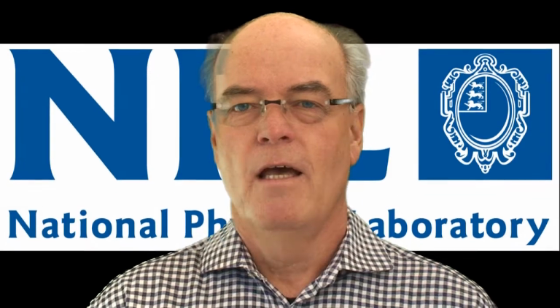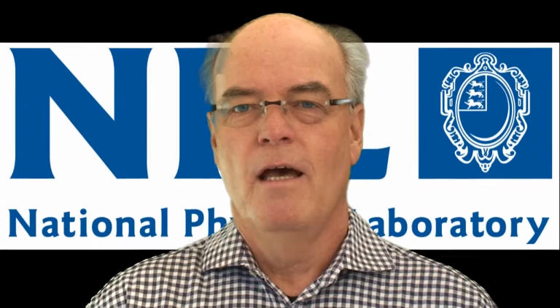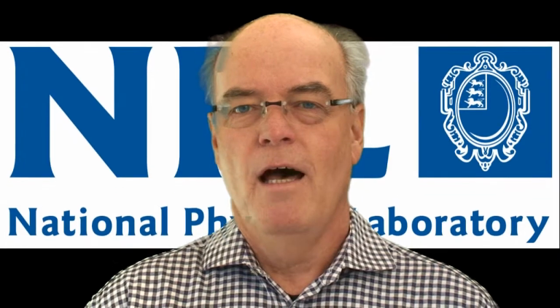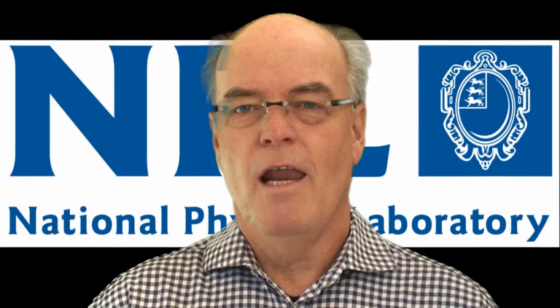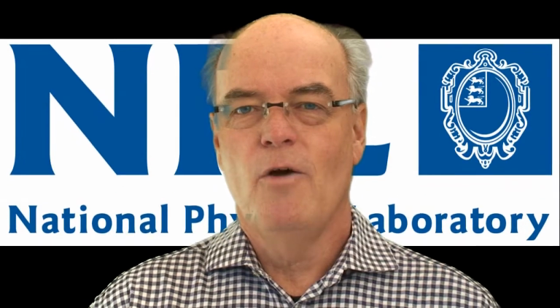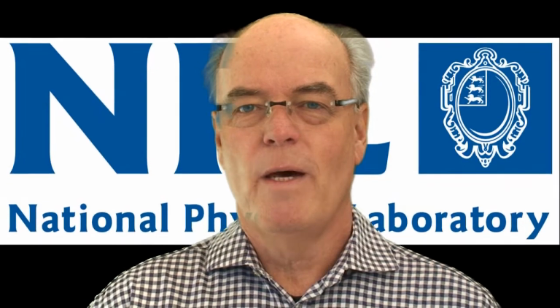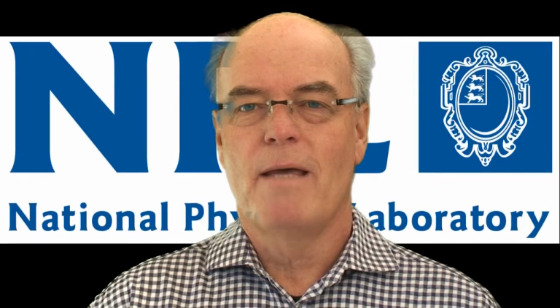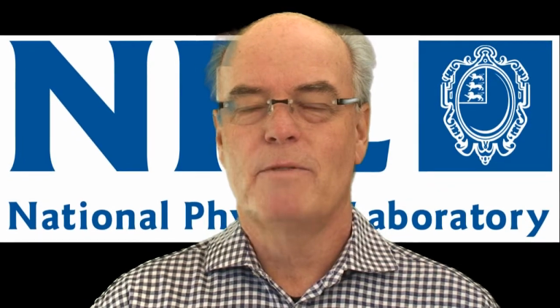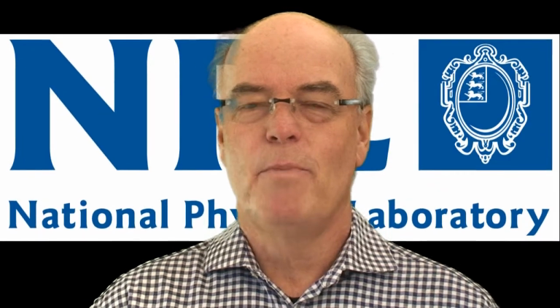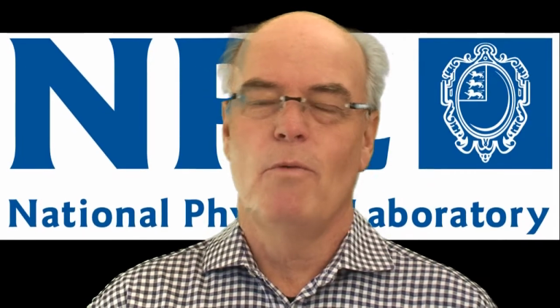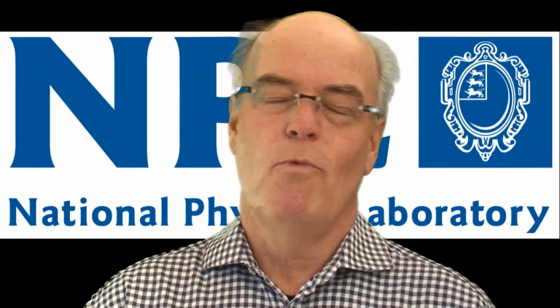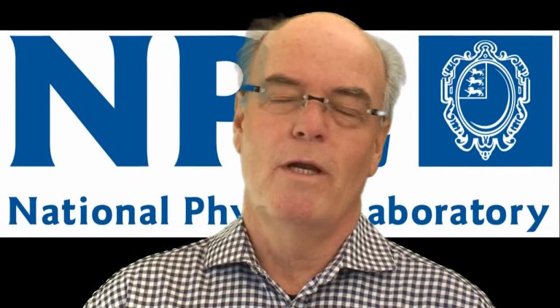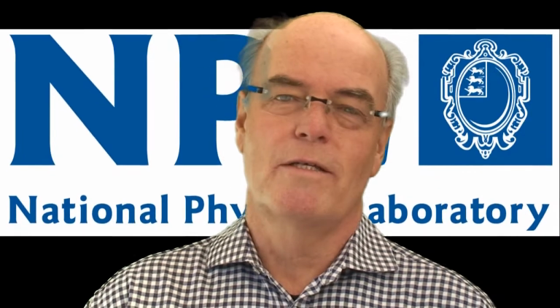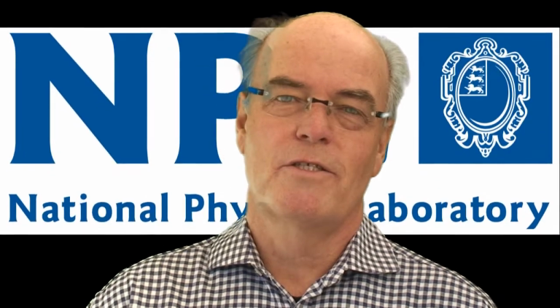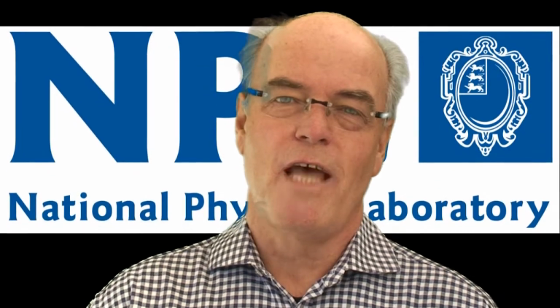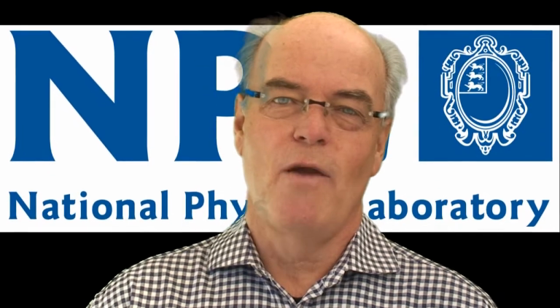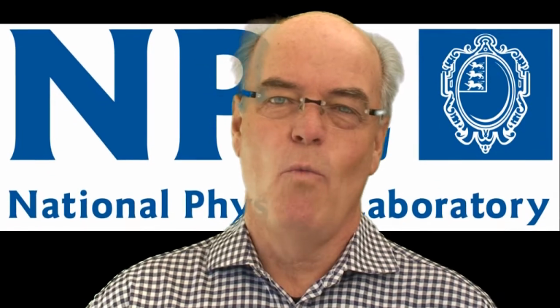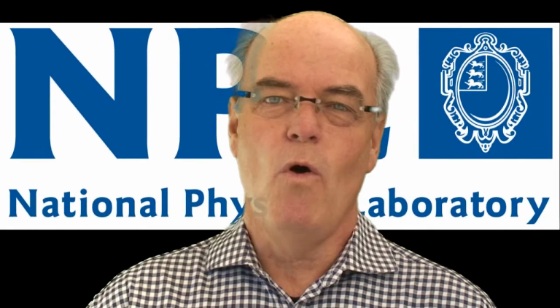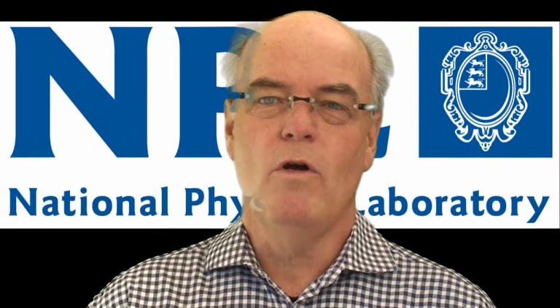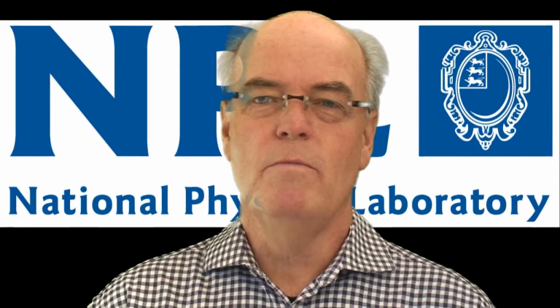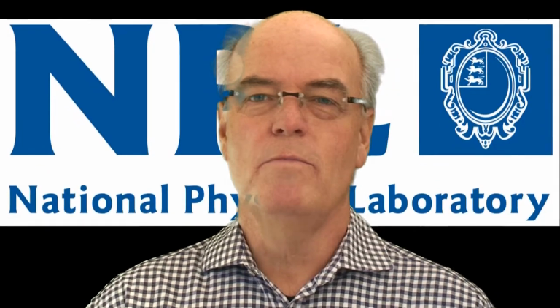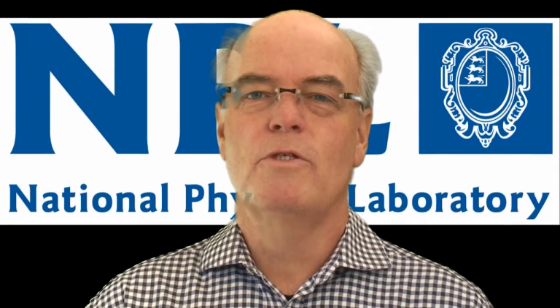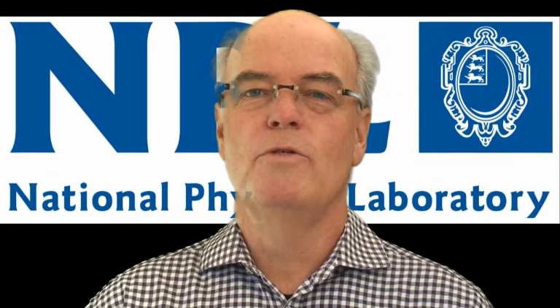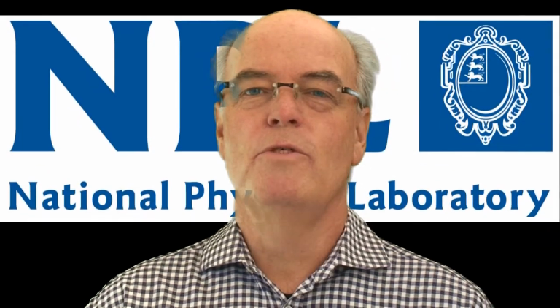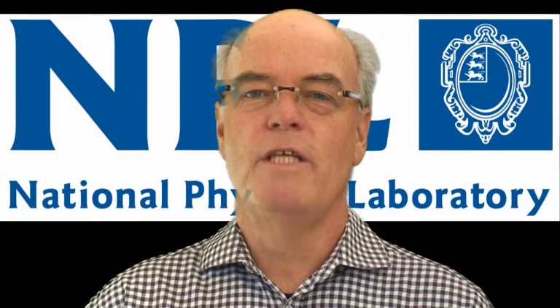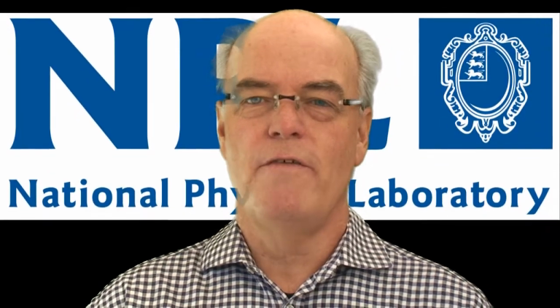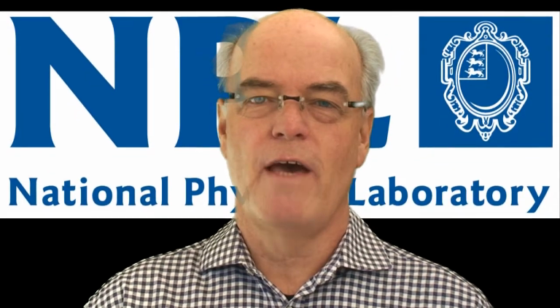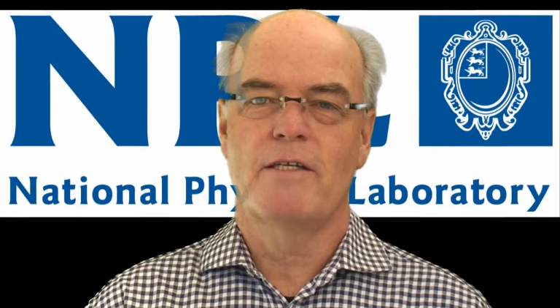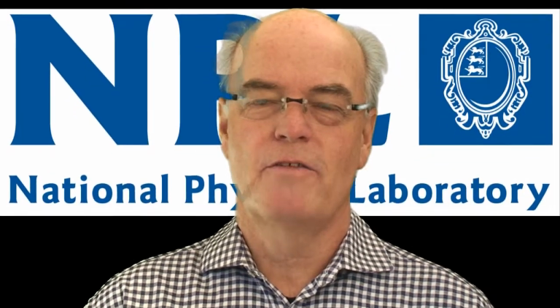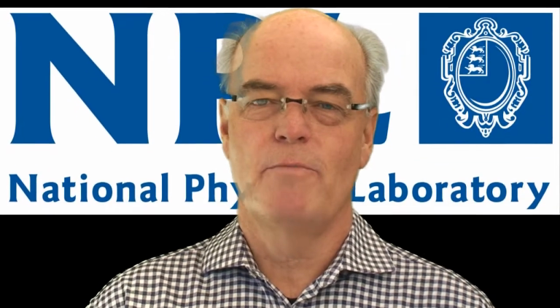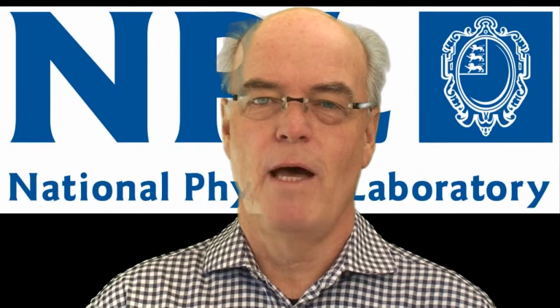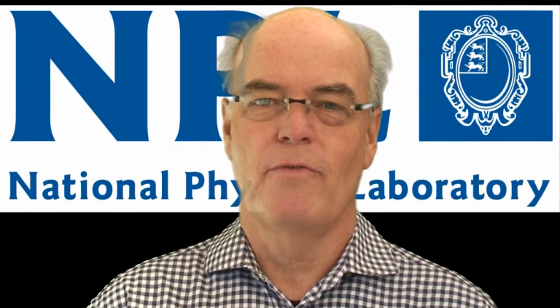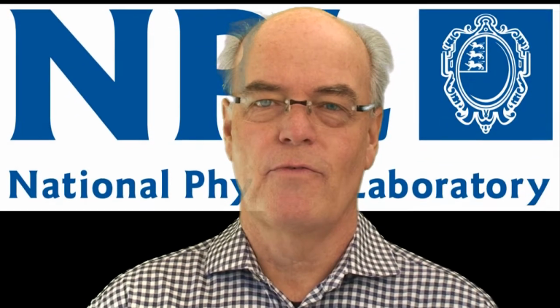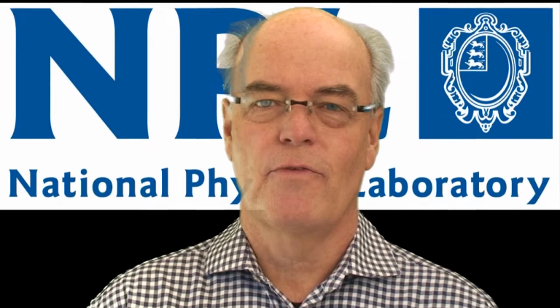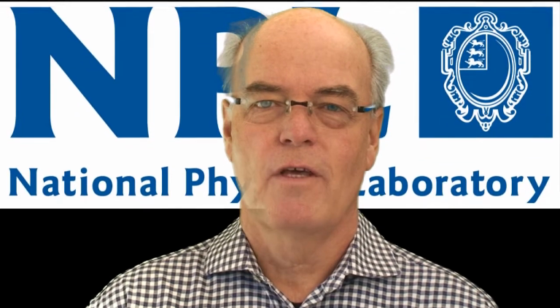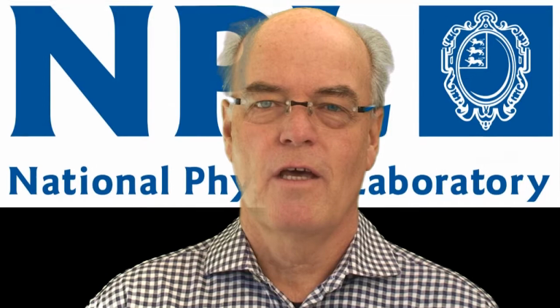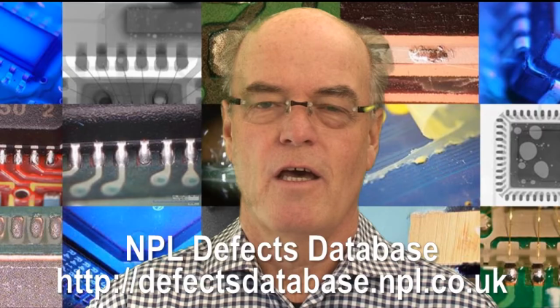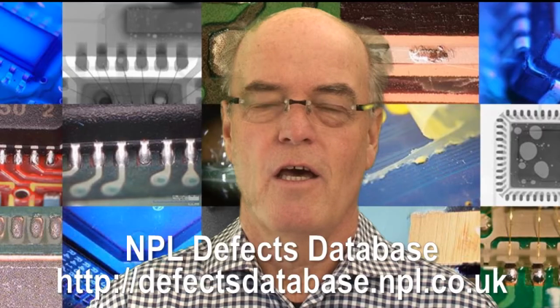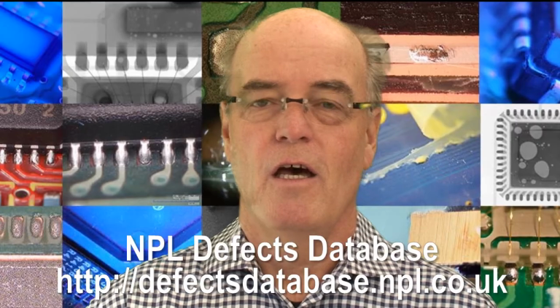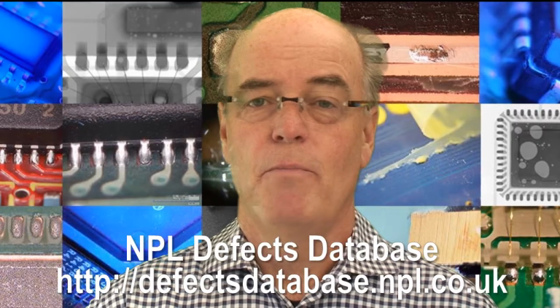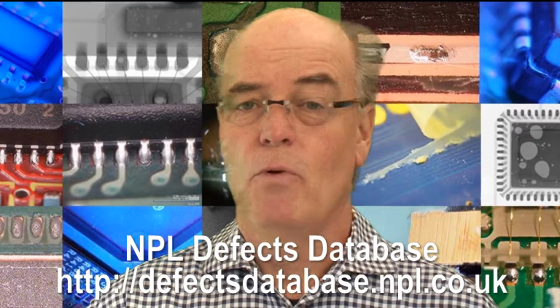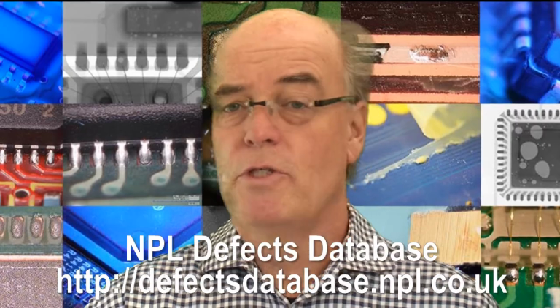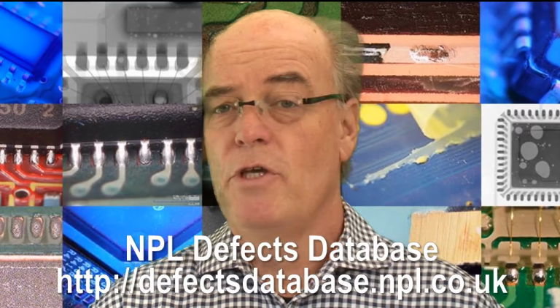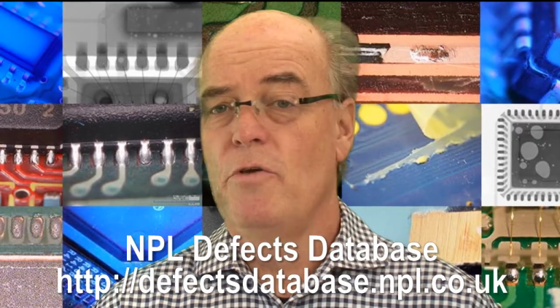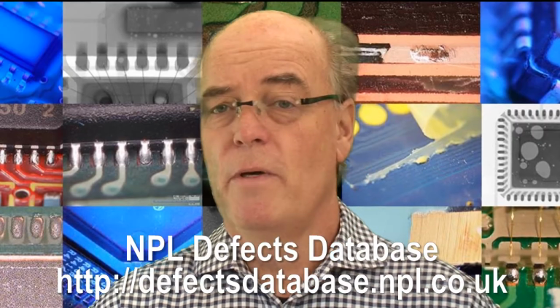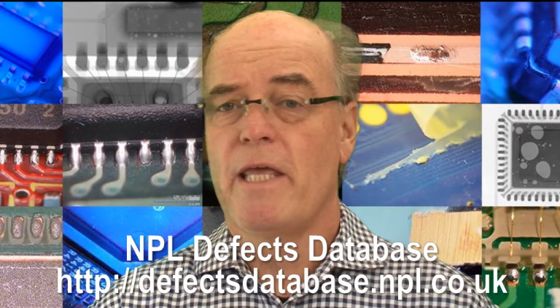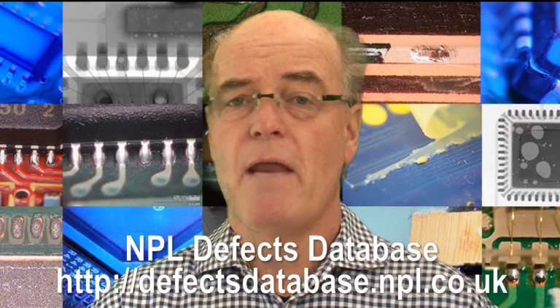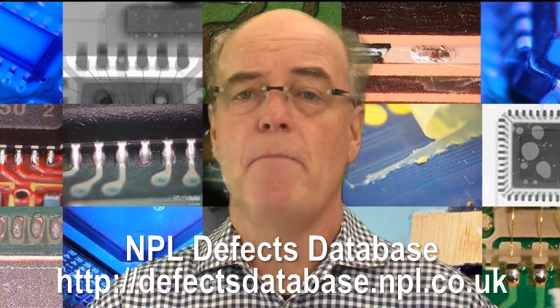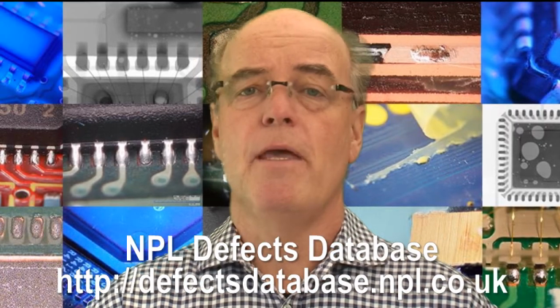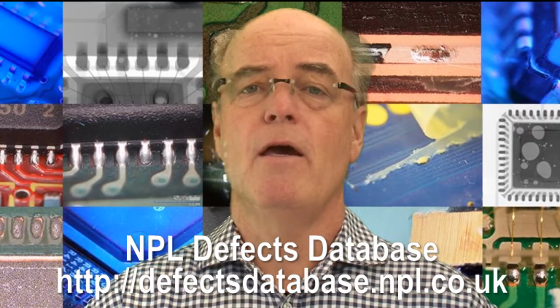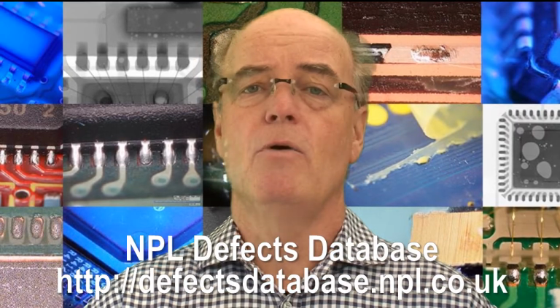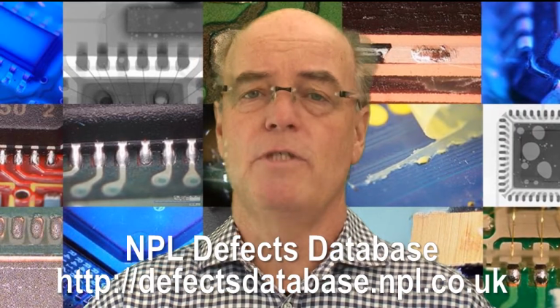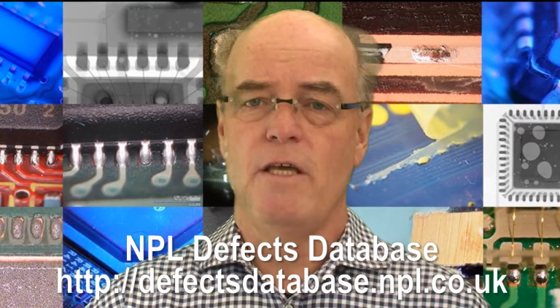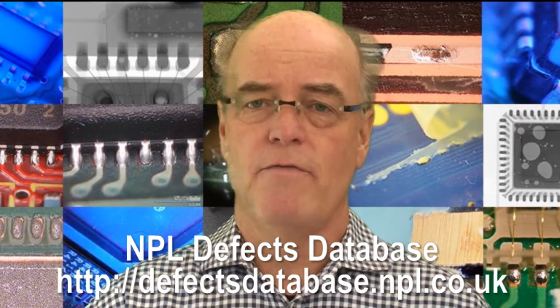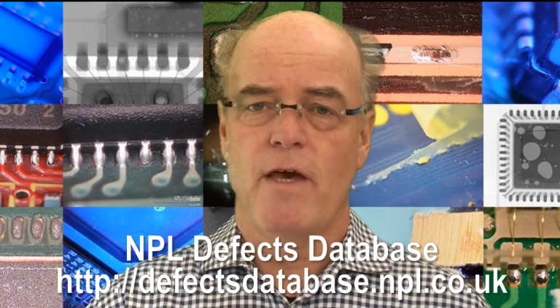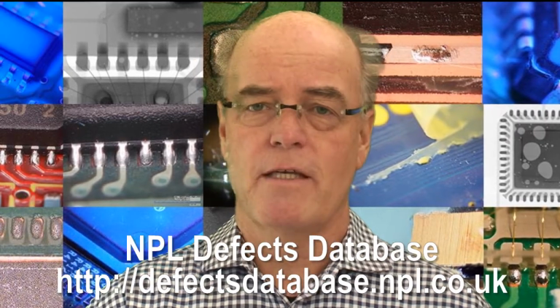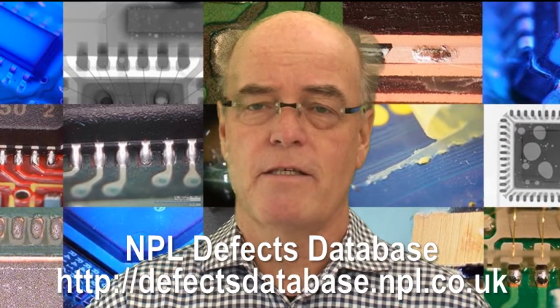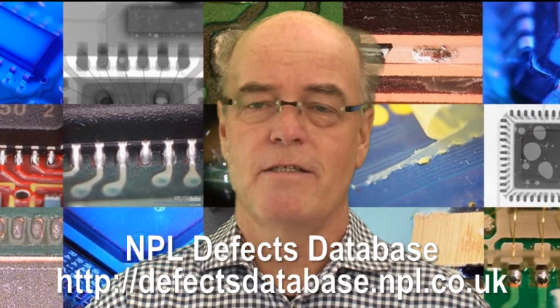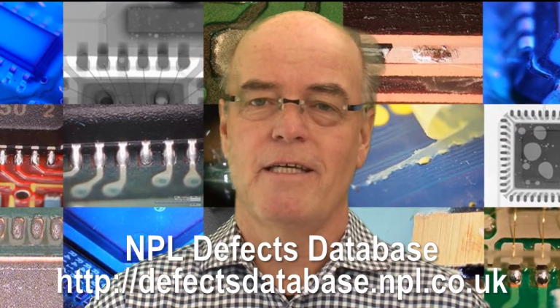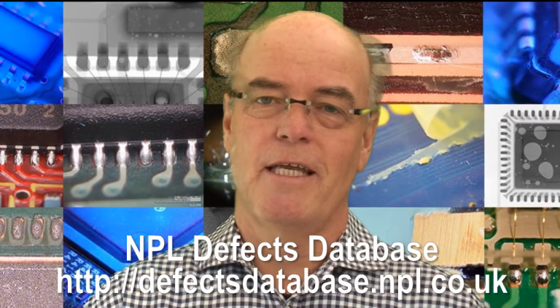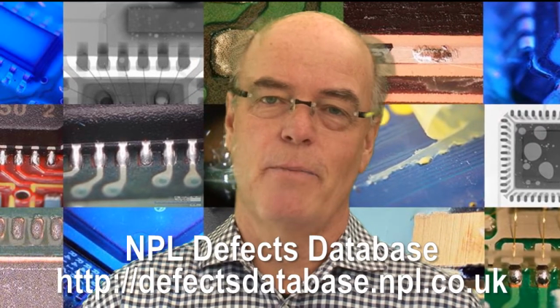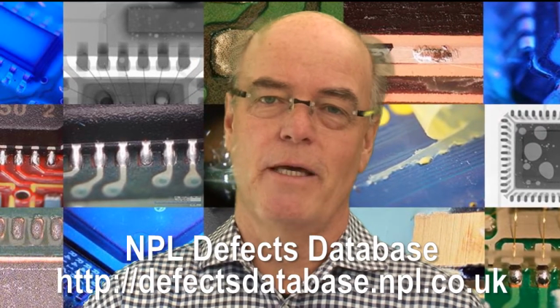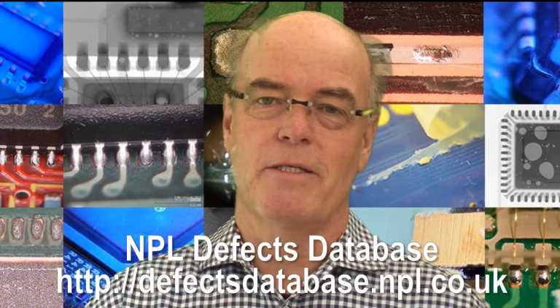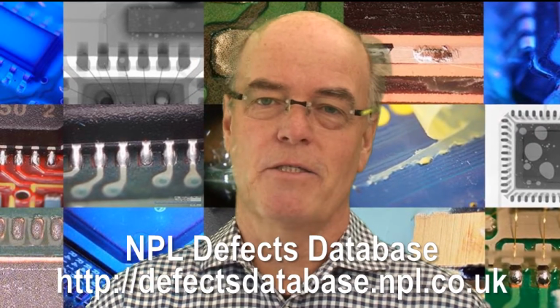Hello, my name's Bob Woolis and welcome to Defect of the Month, brought to you by the NPL Defect Database.